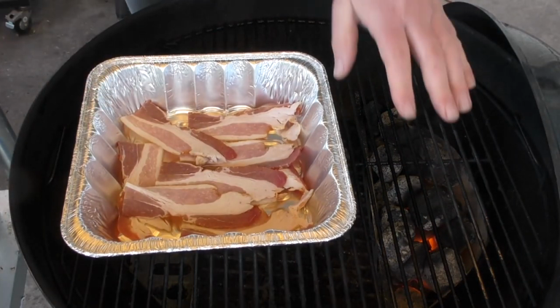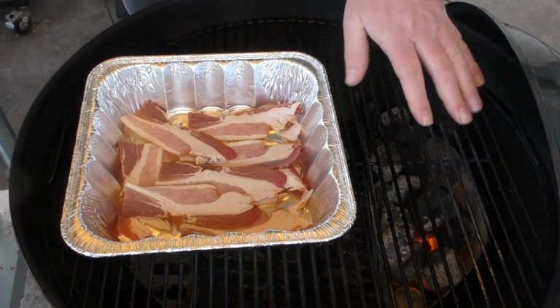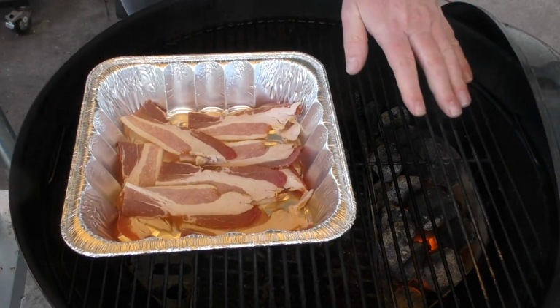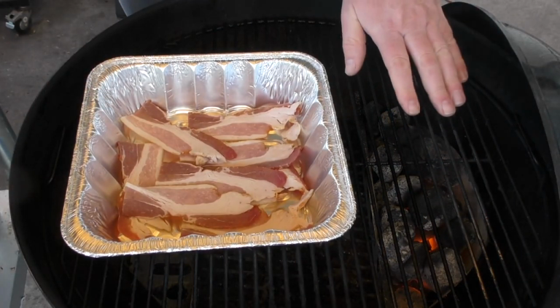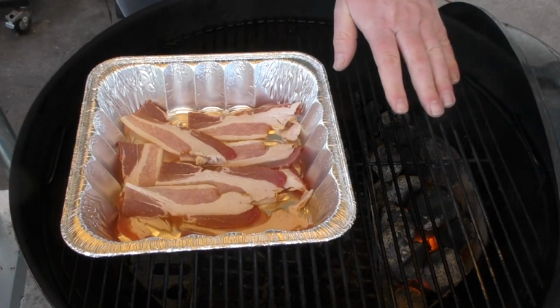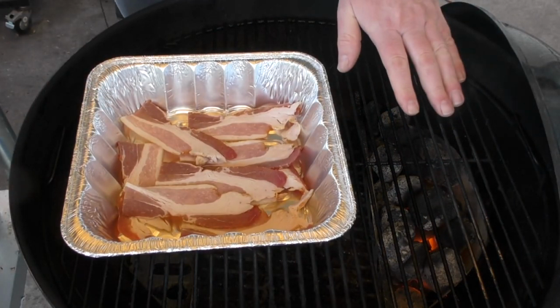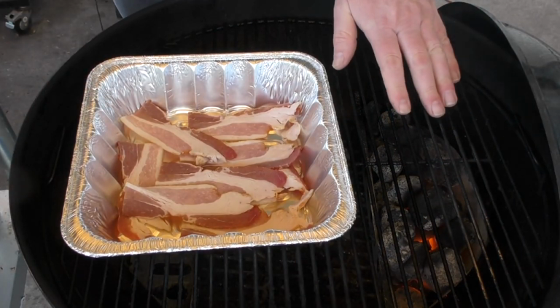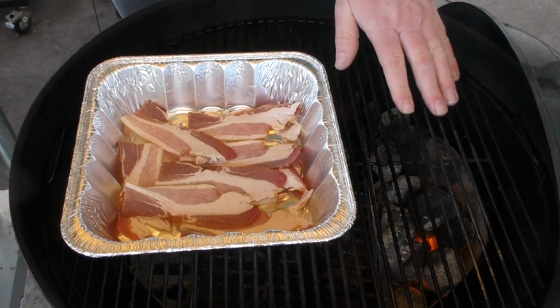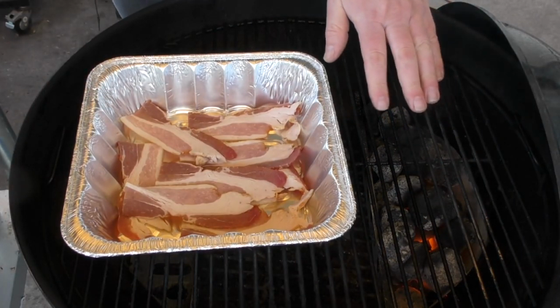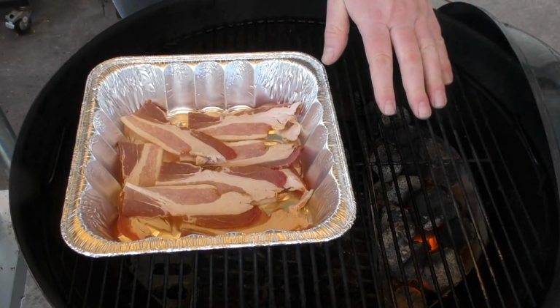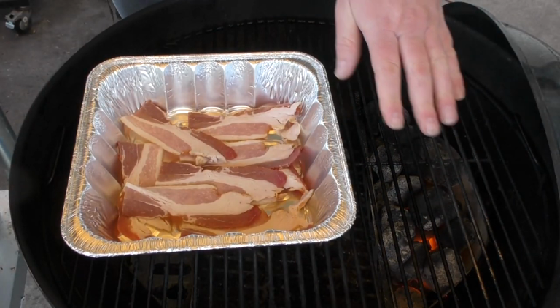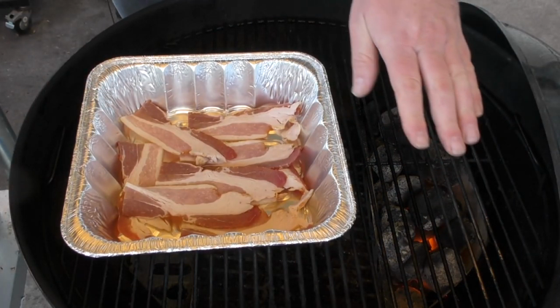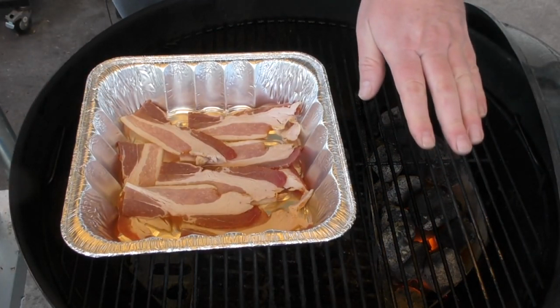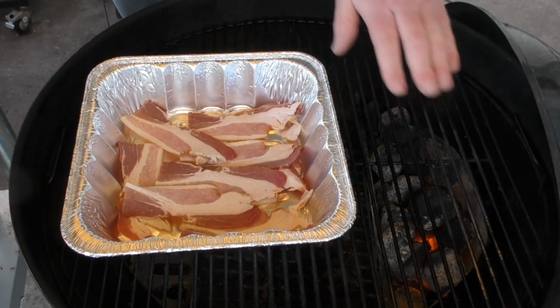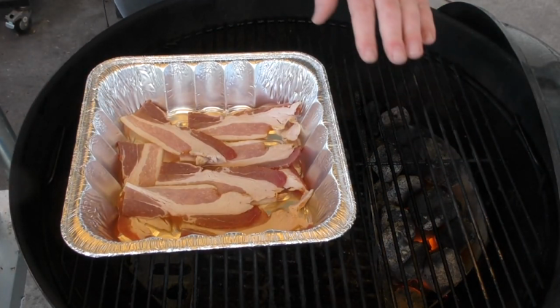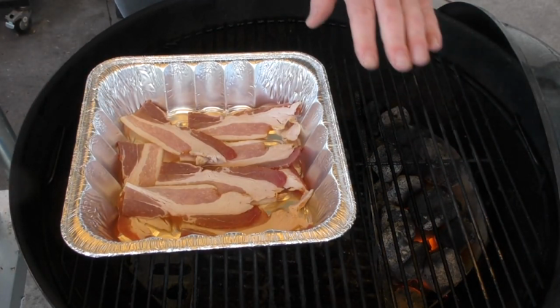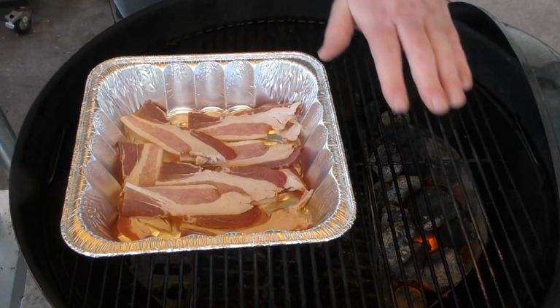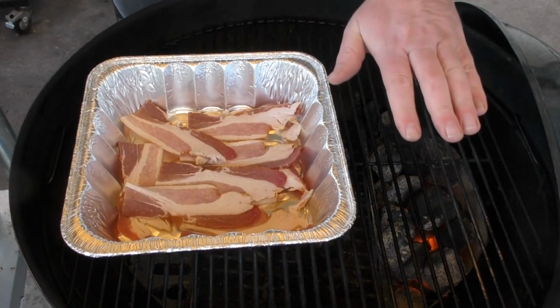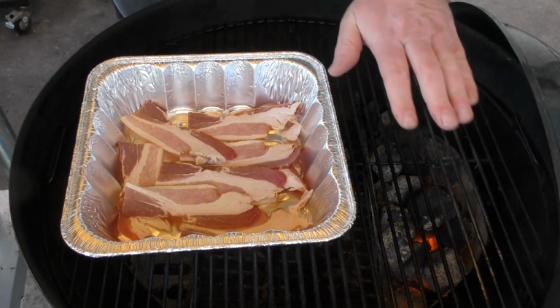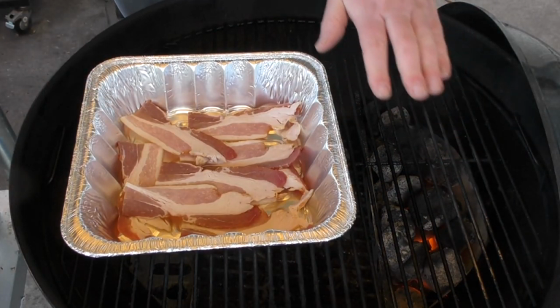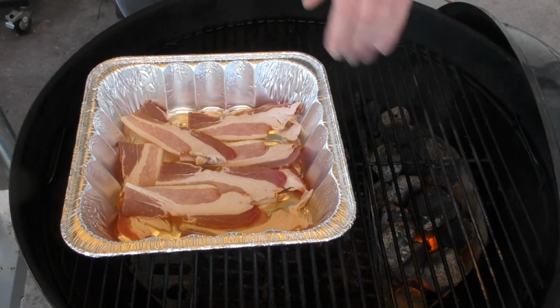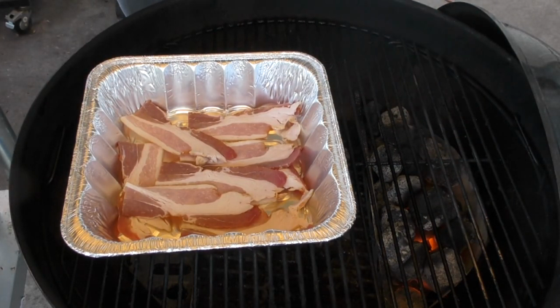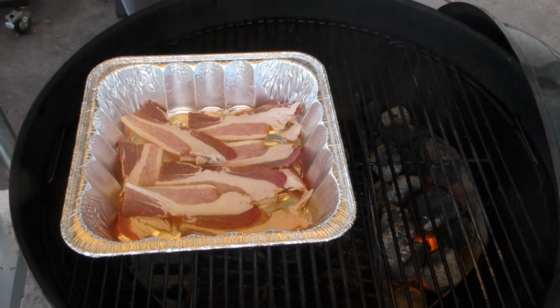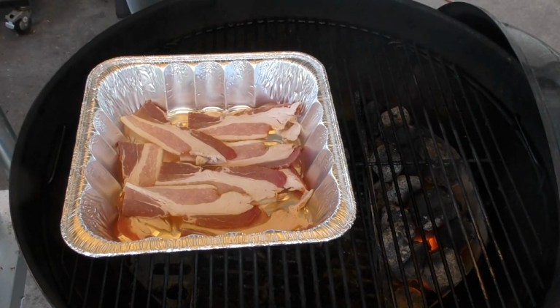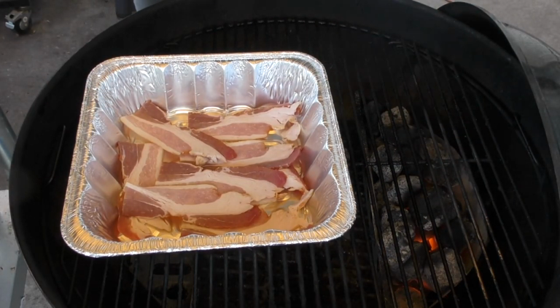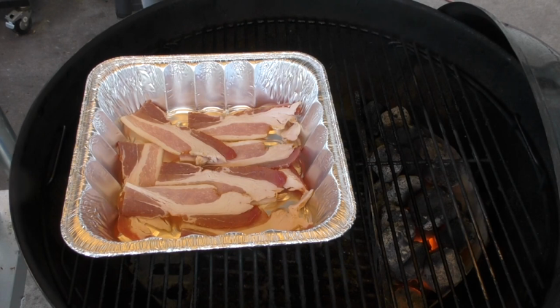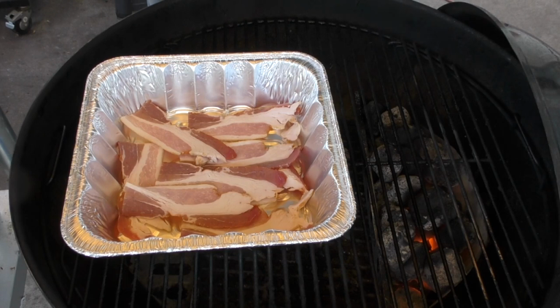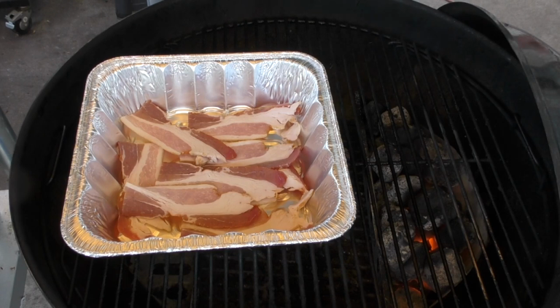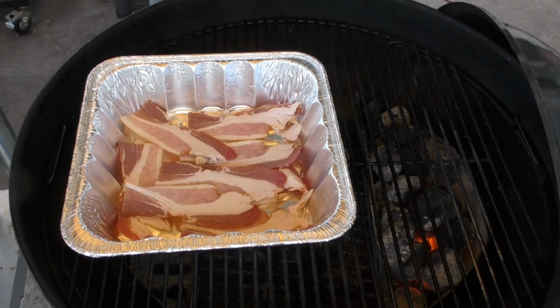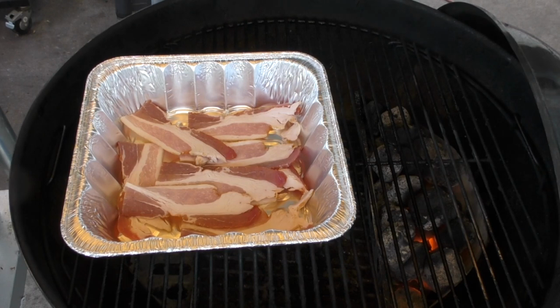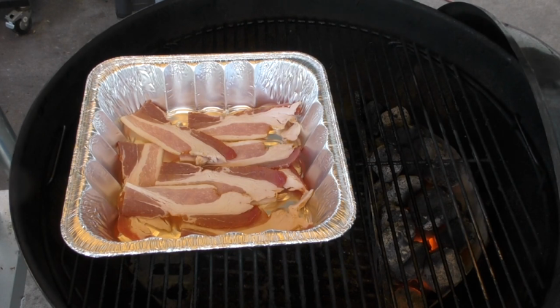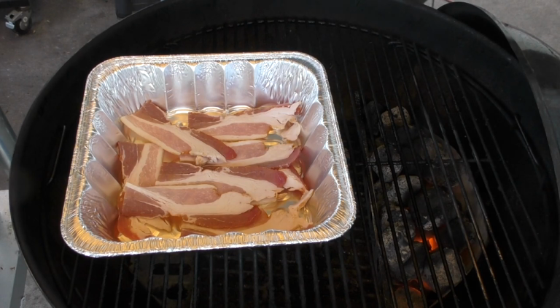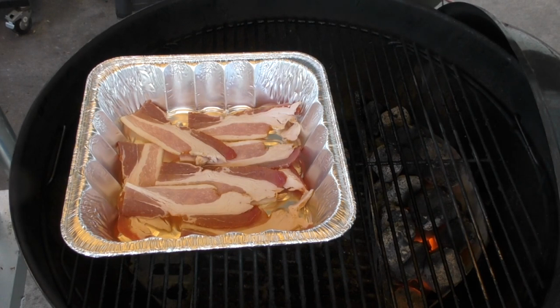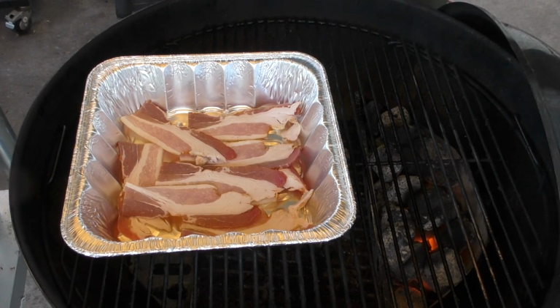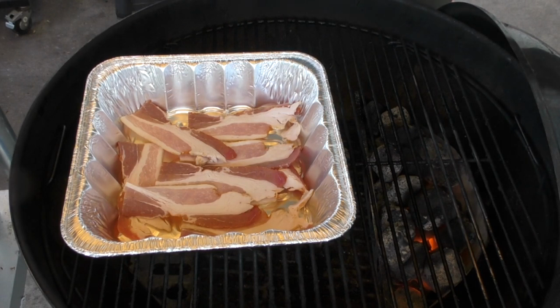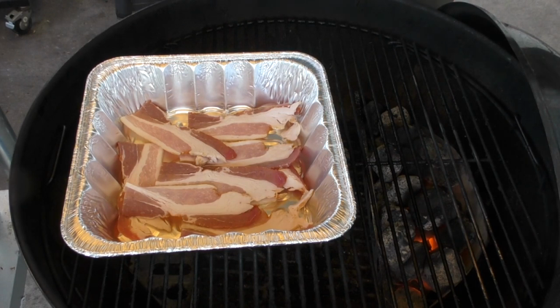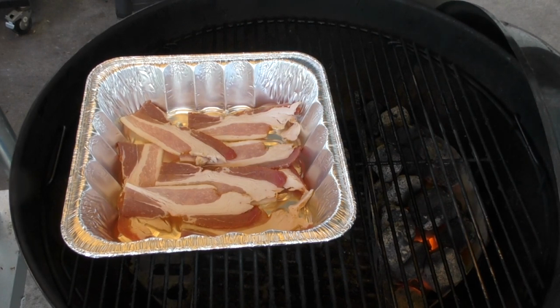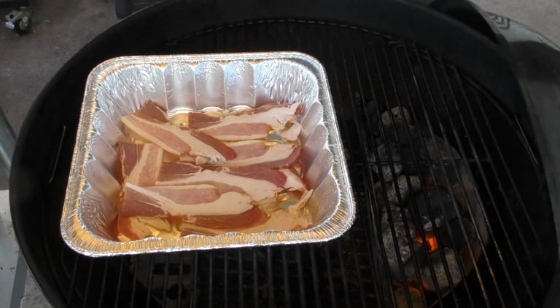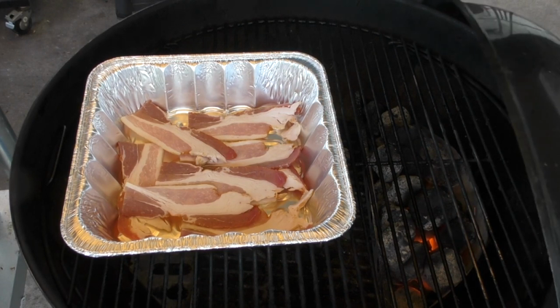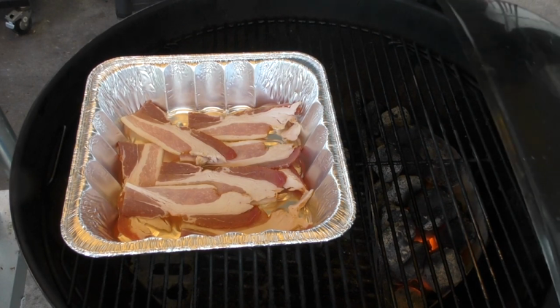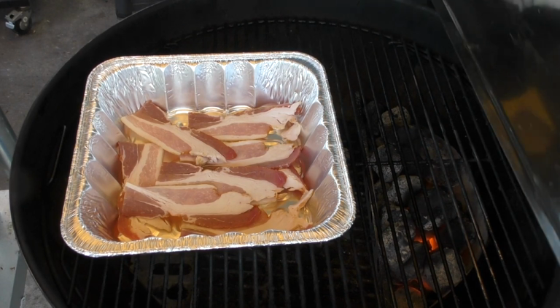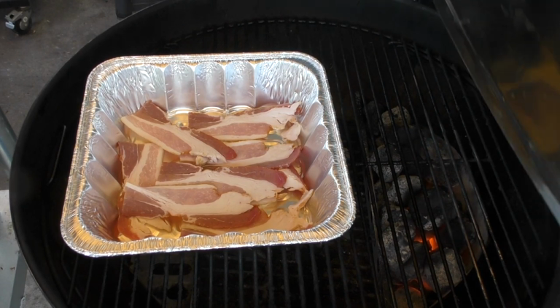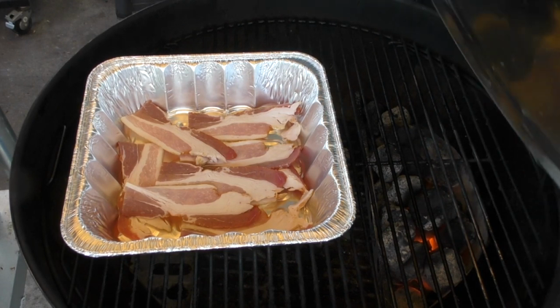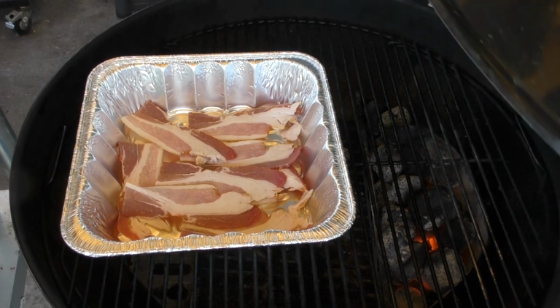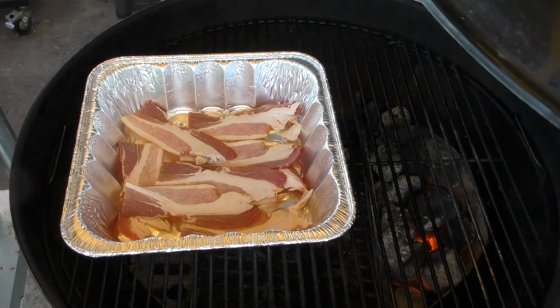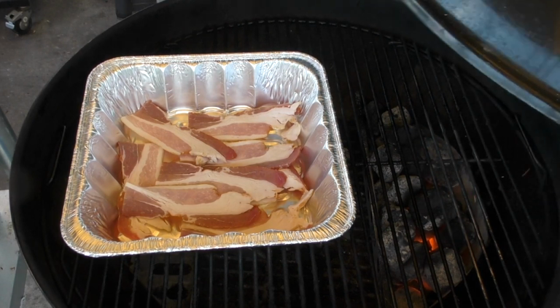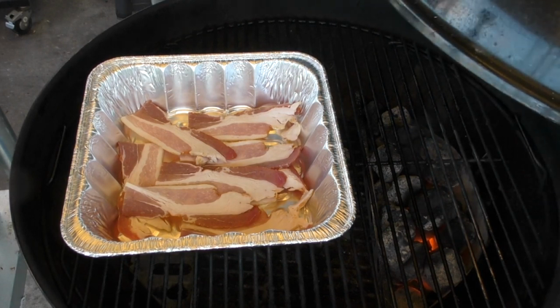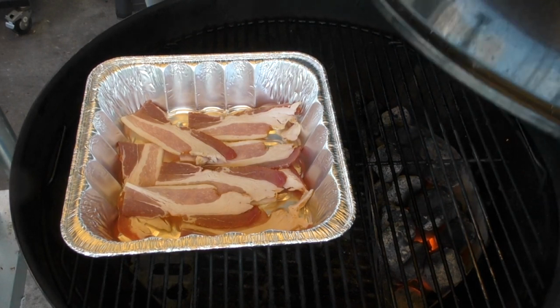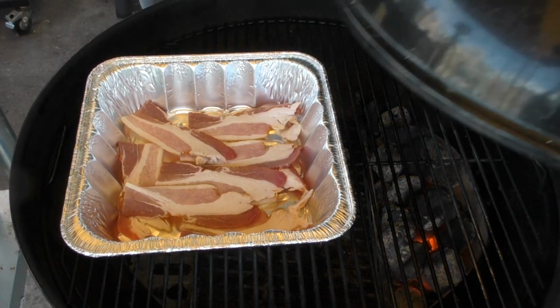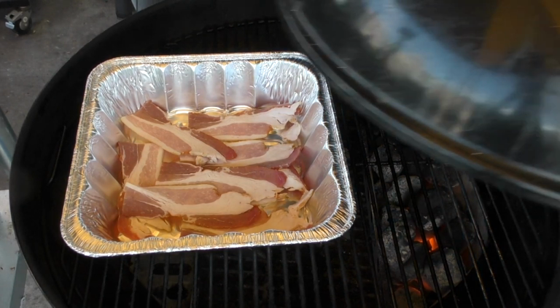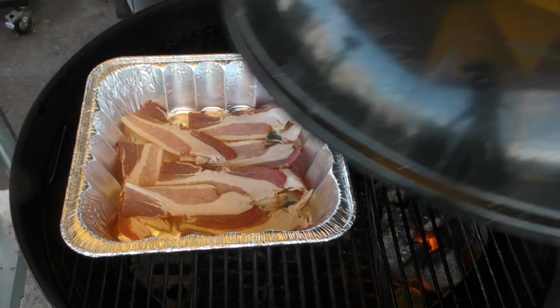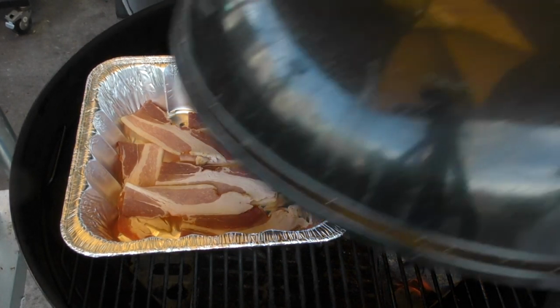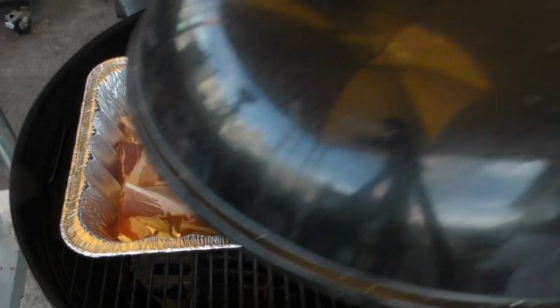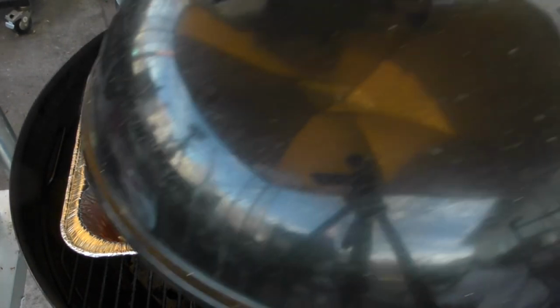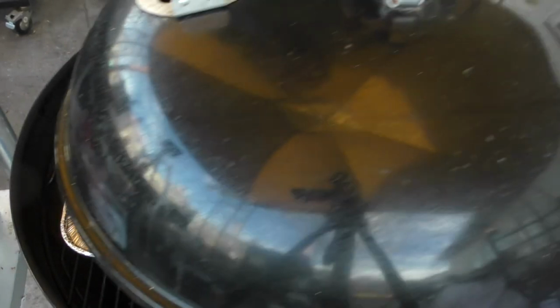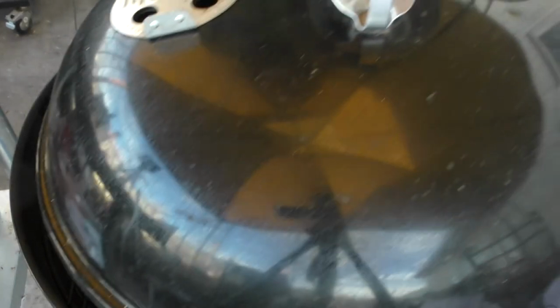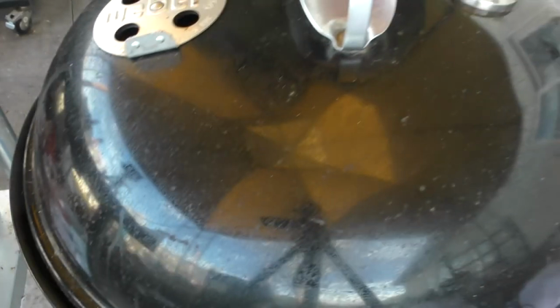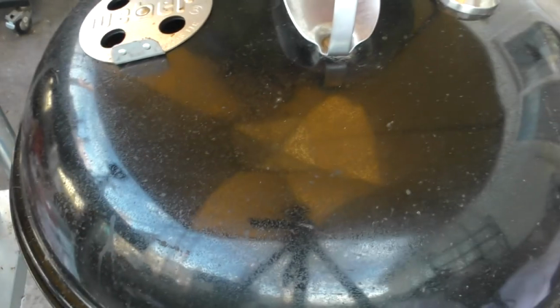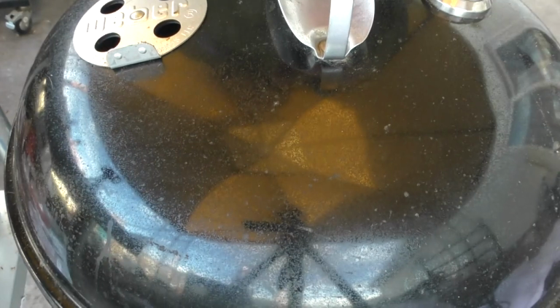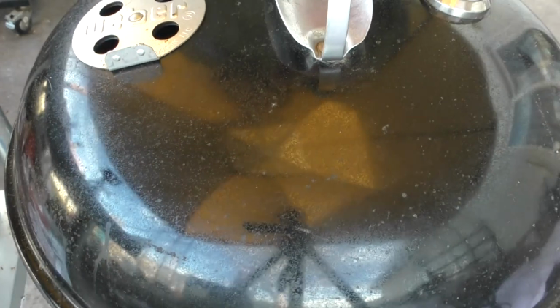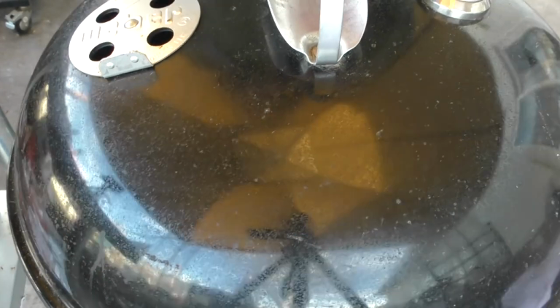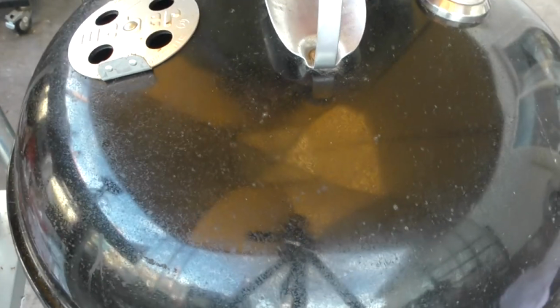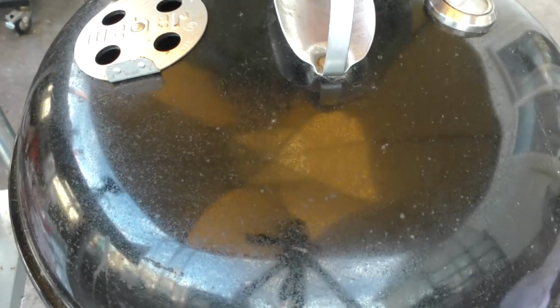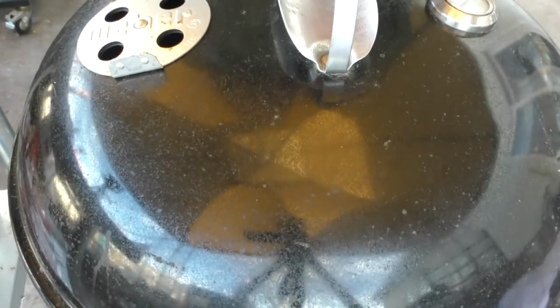We're only running on one side, and it's probably gonna take about 15 to 20 minutes for our bacon to cook.